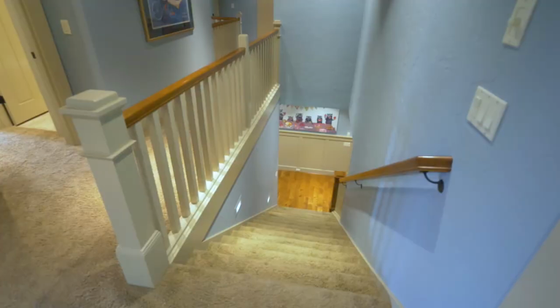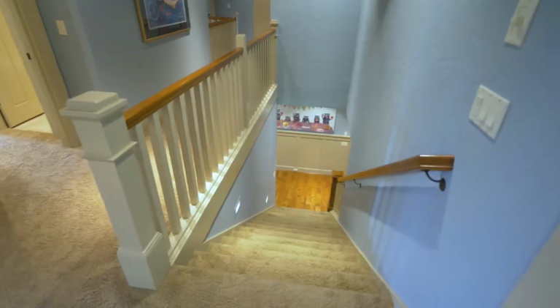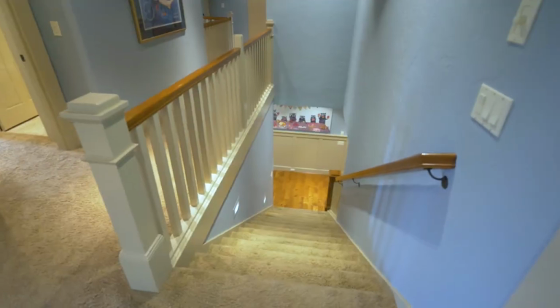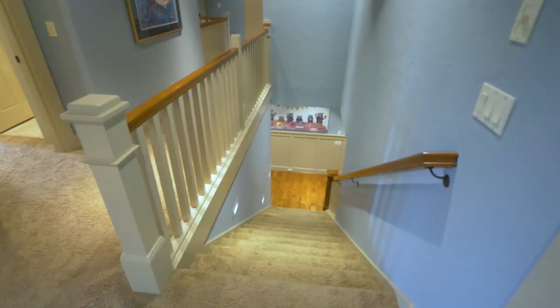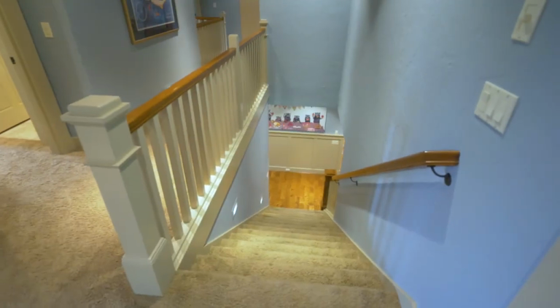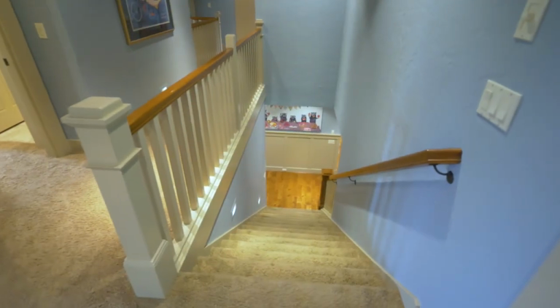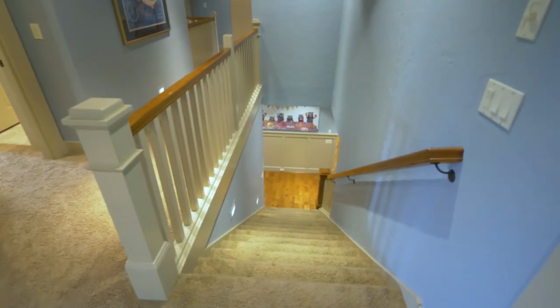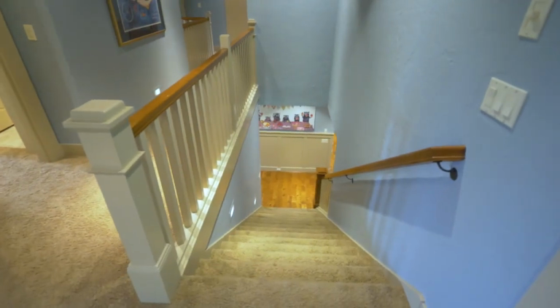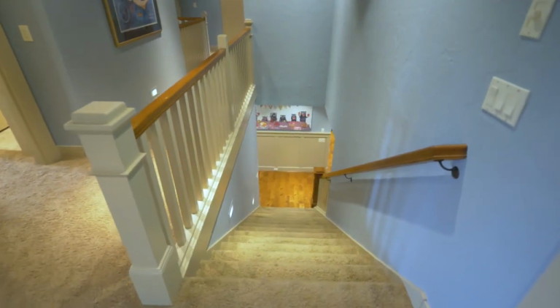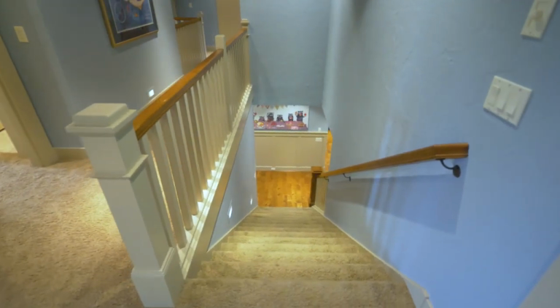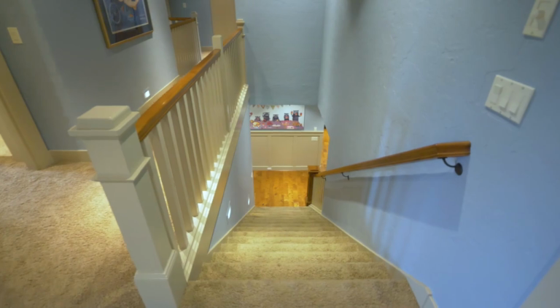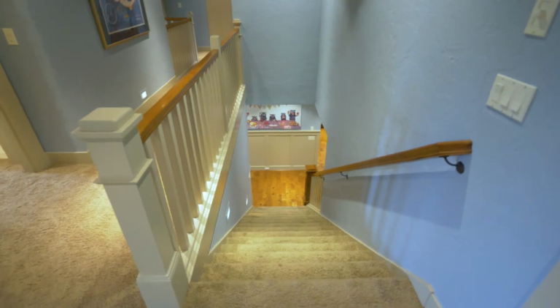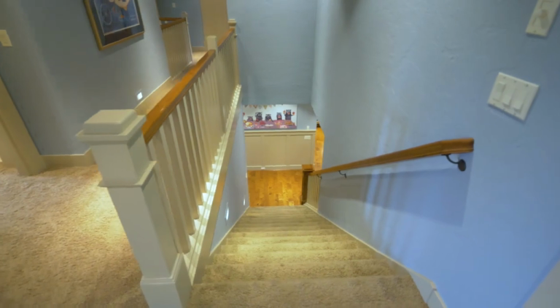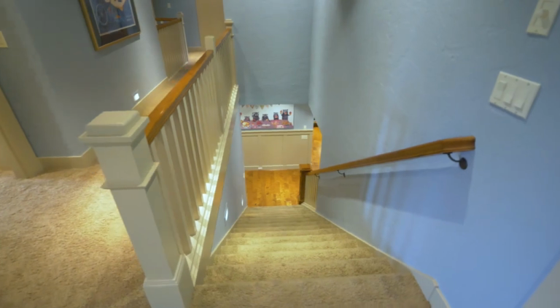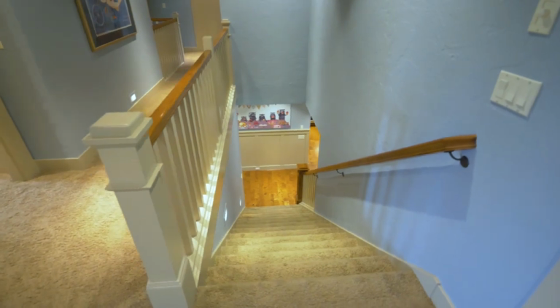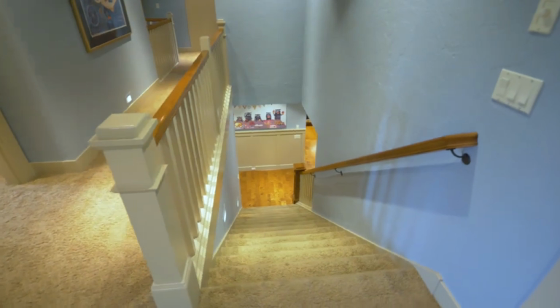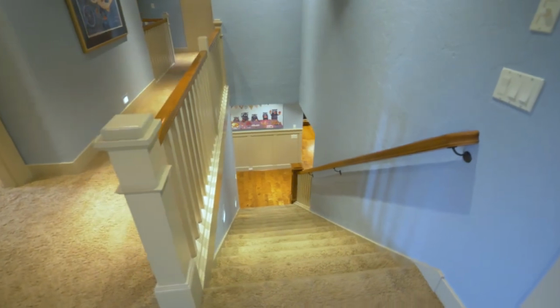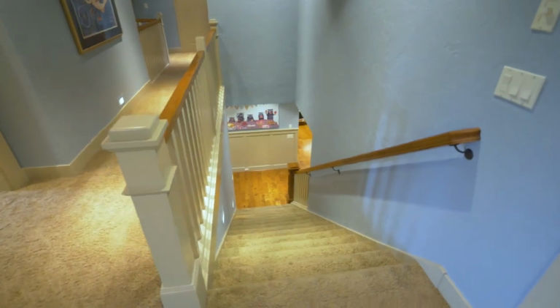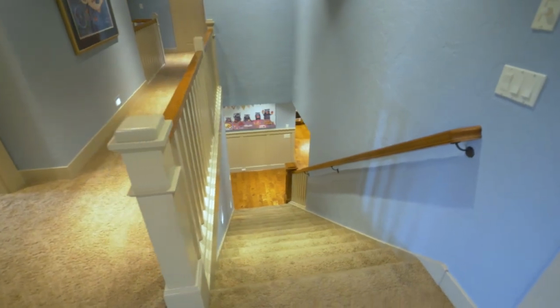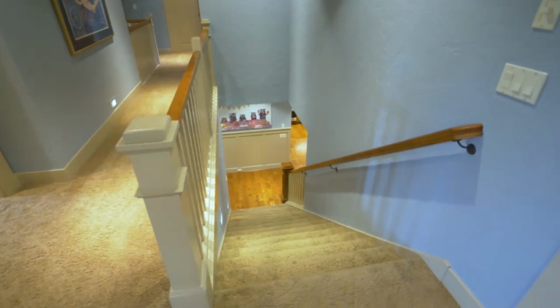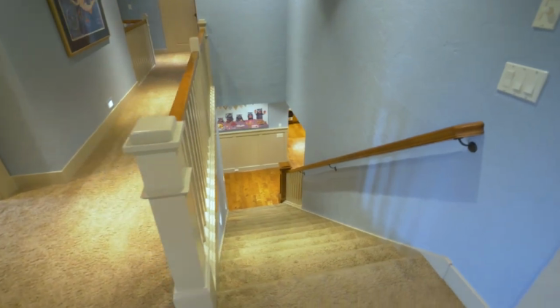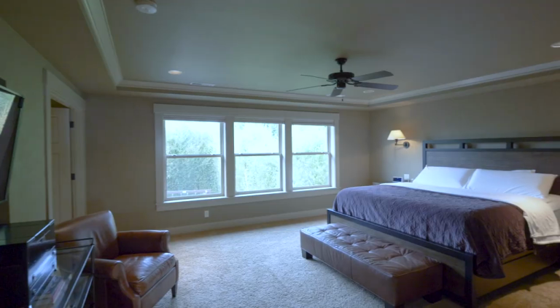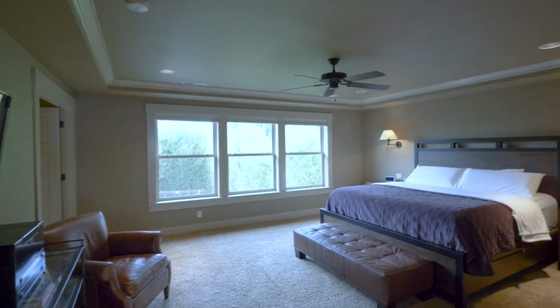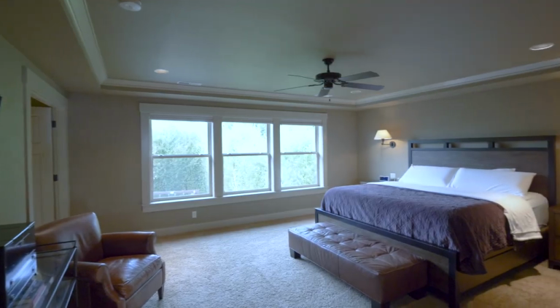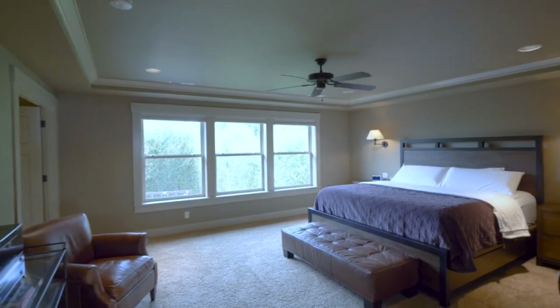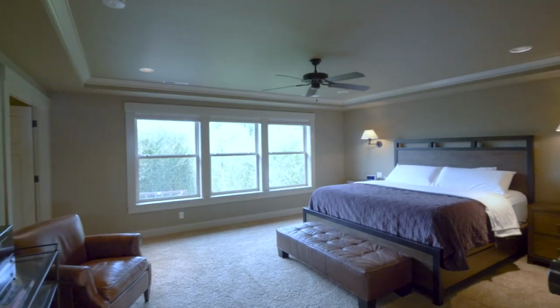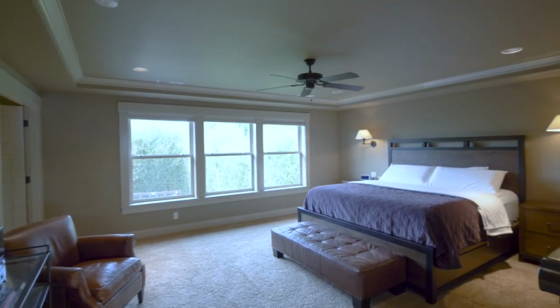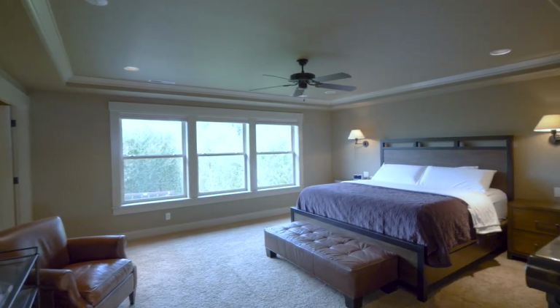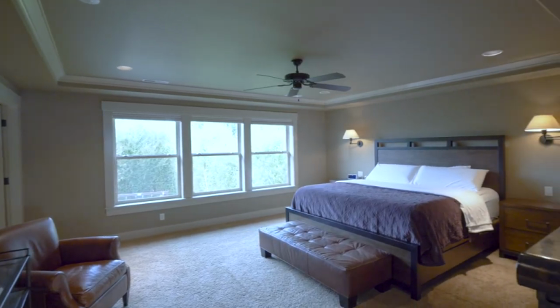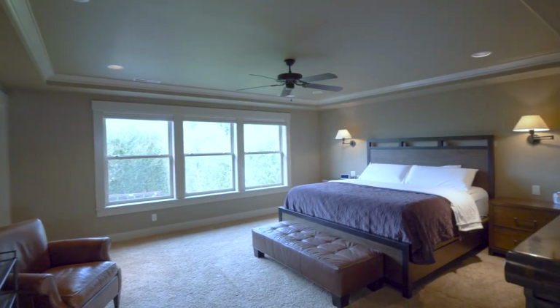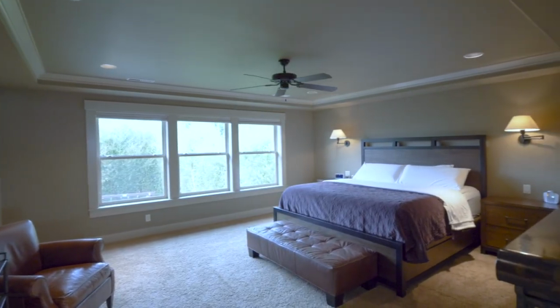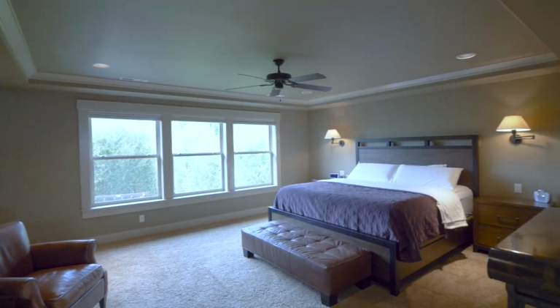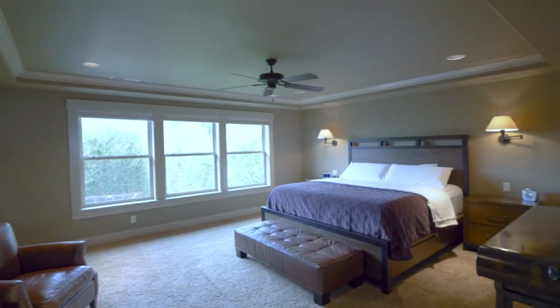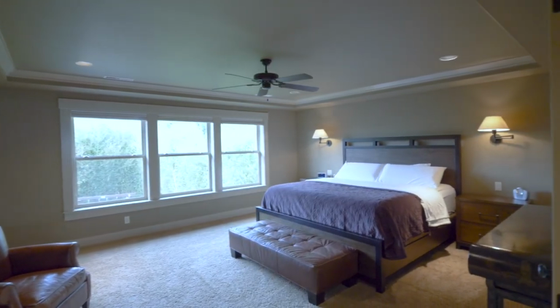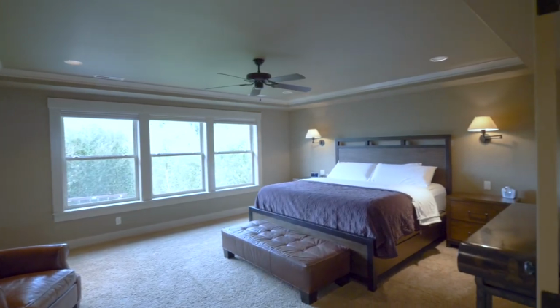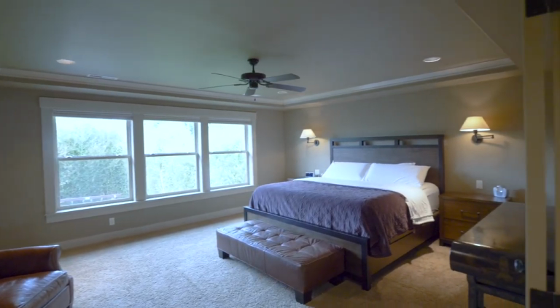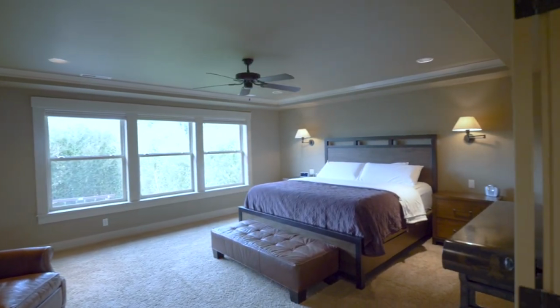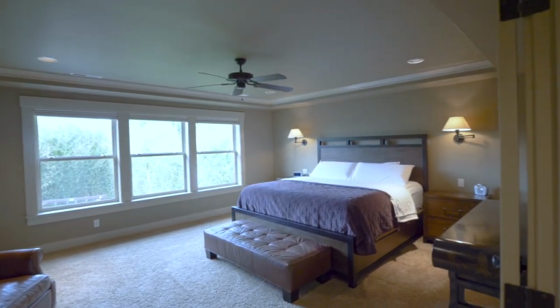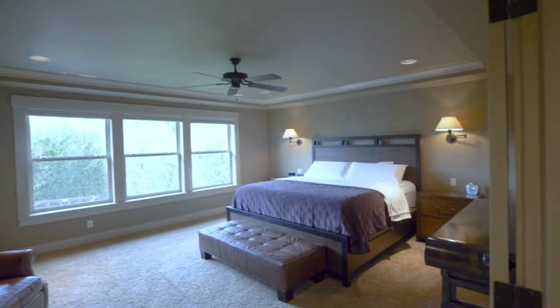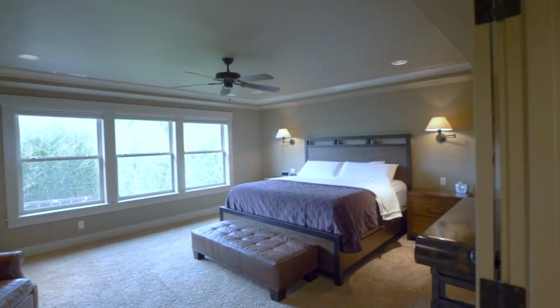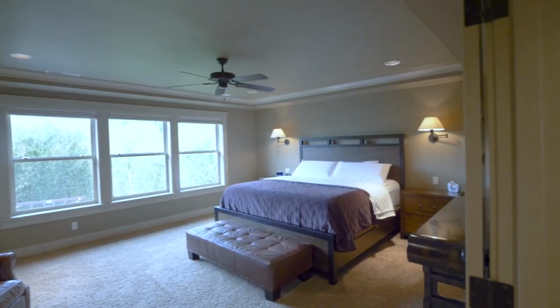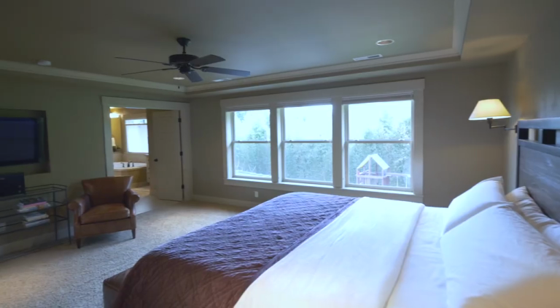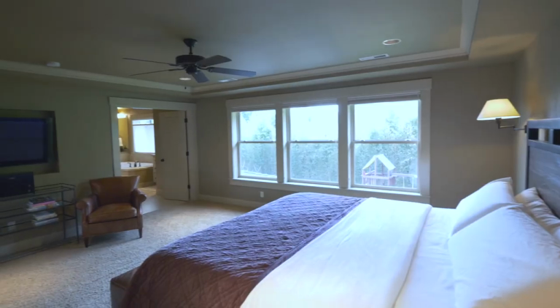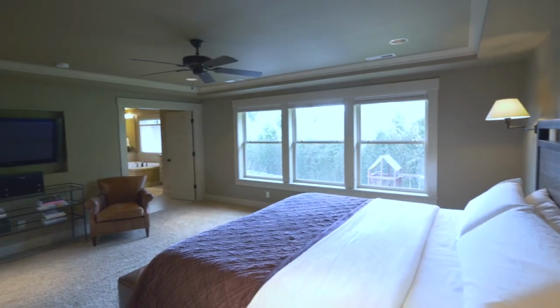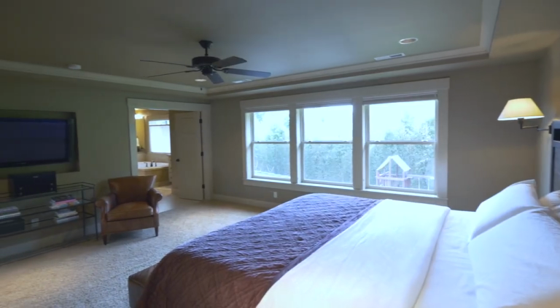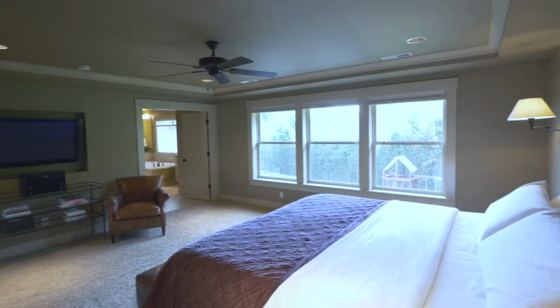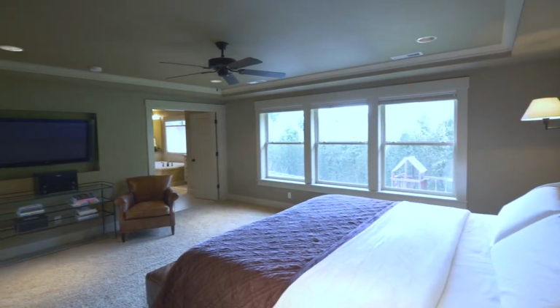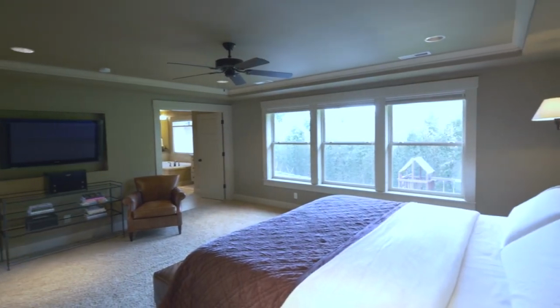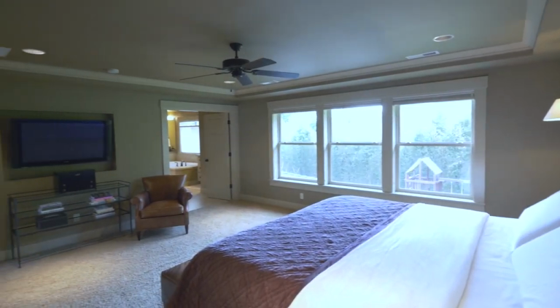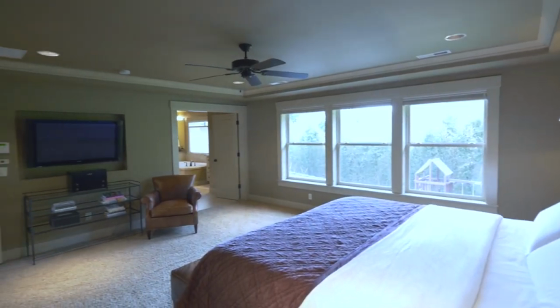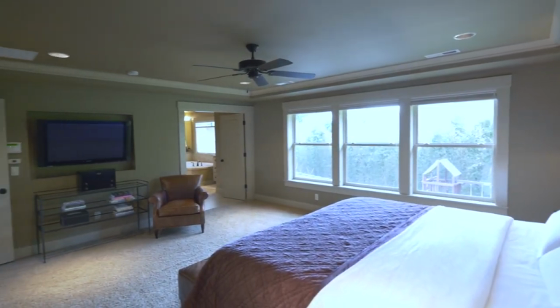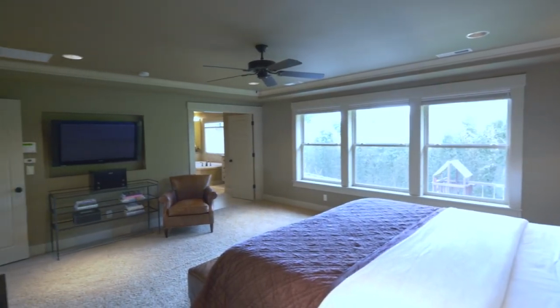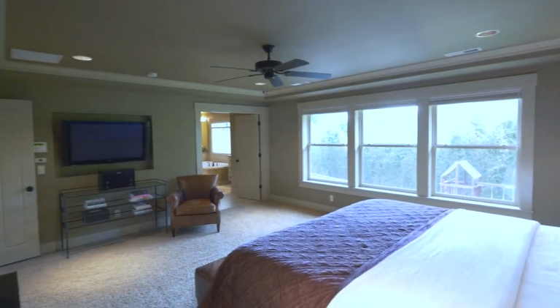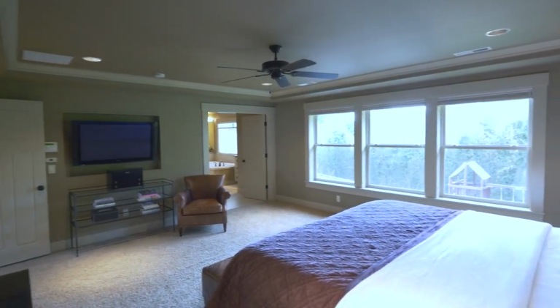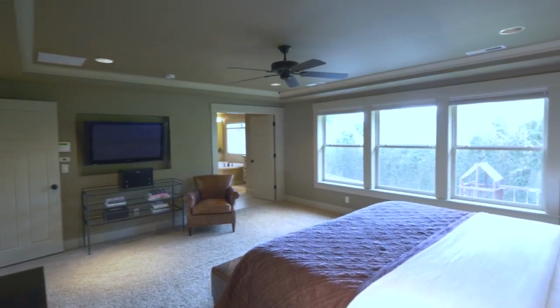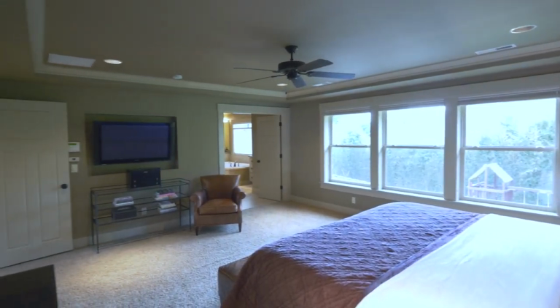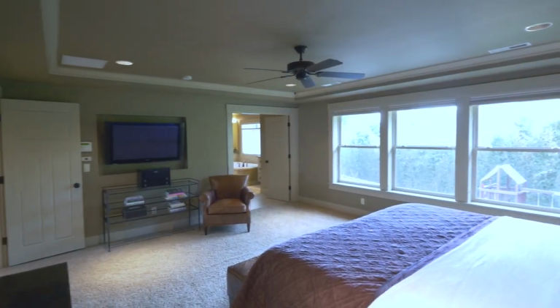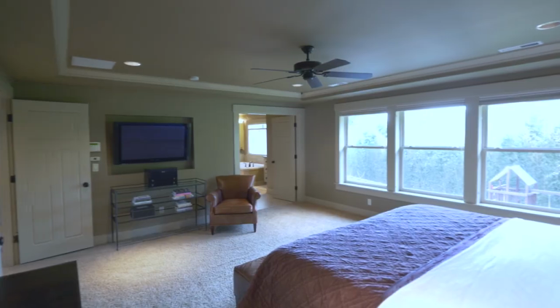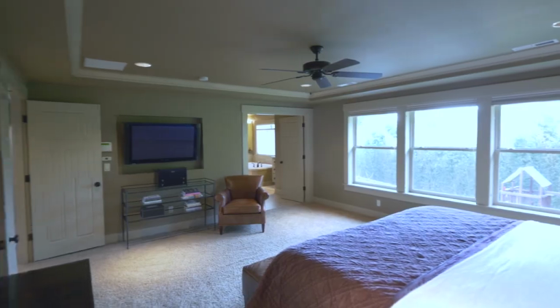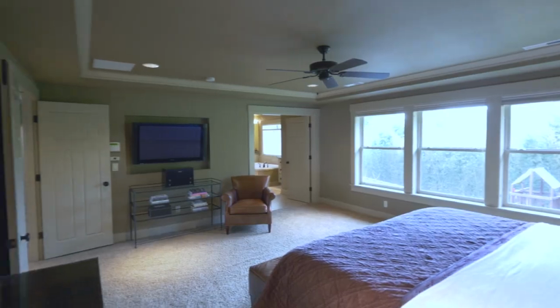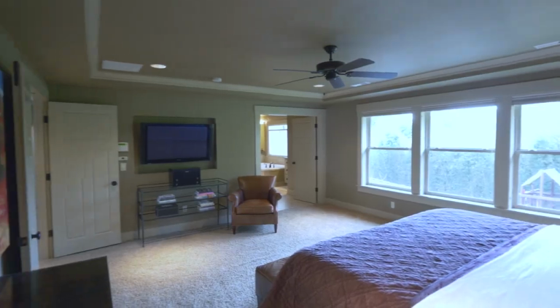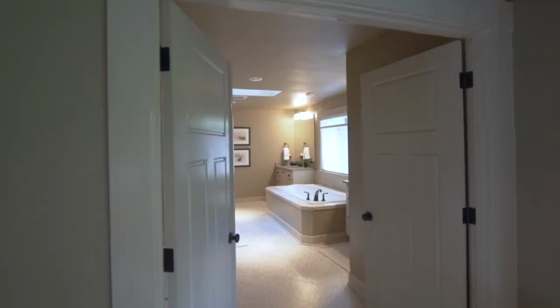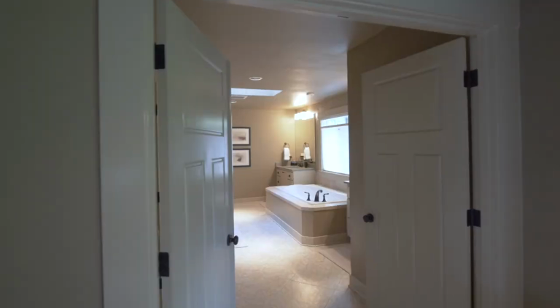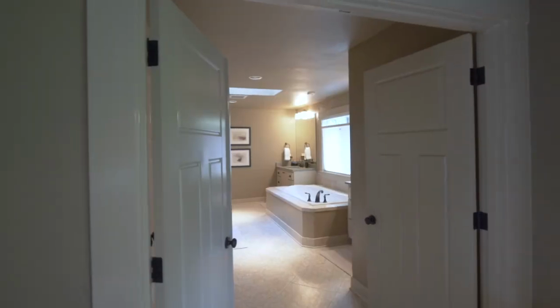On the upper level, the spacious master suite features a tray ceiling, elegant lighting, and a built-in TV nook area.